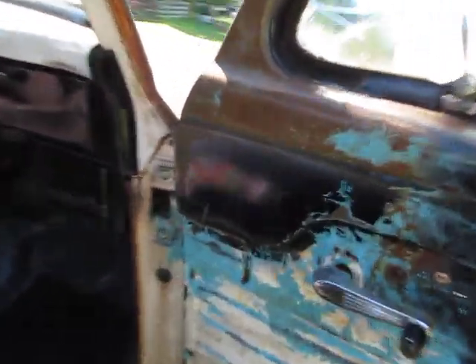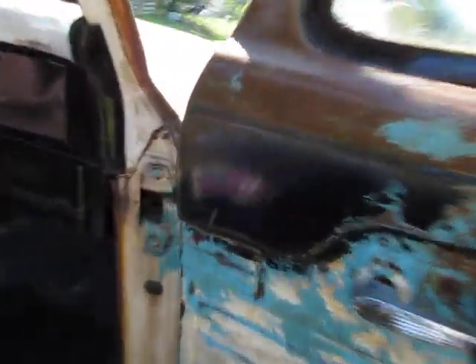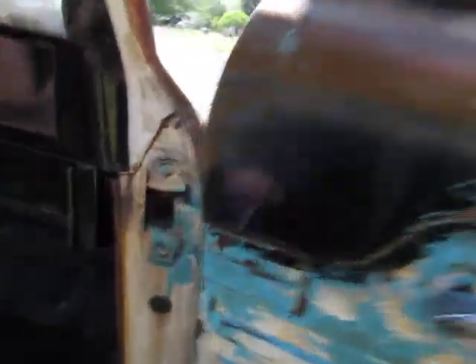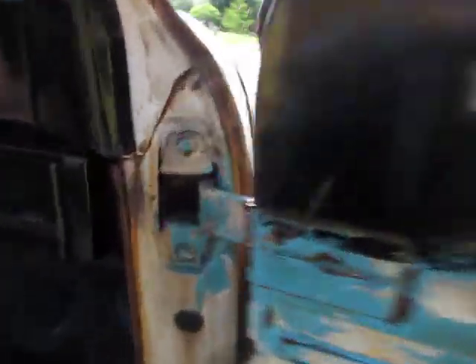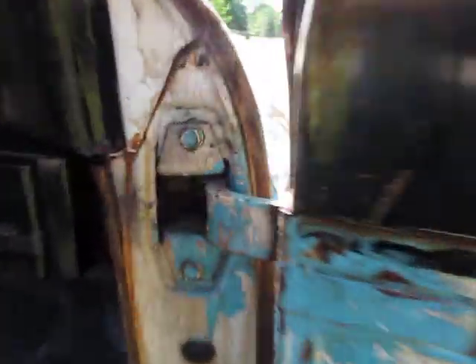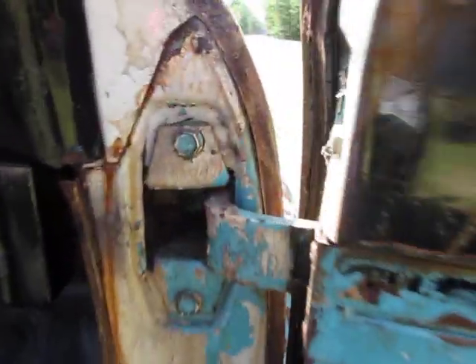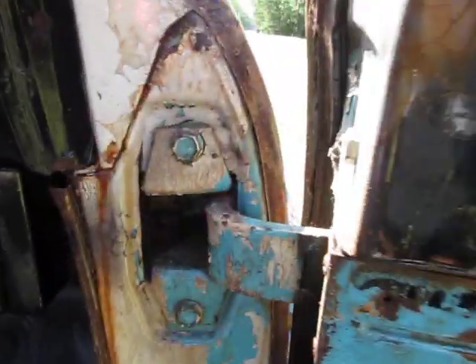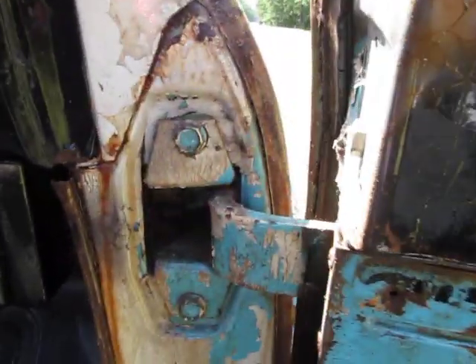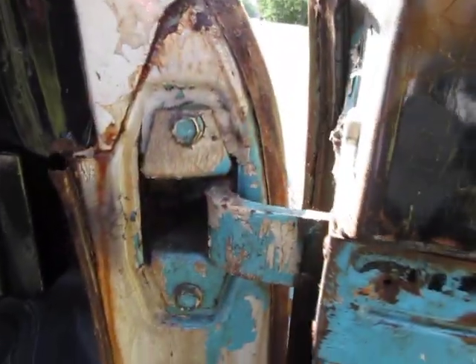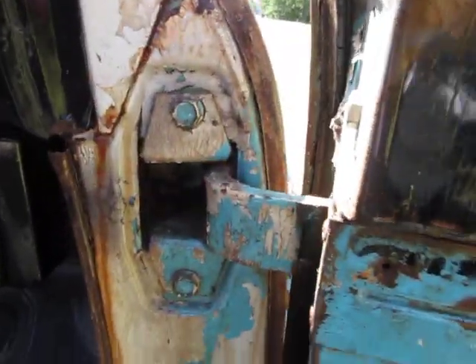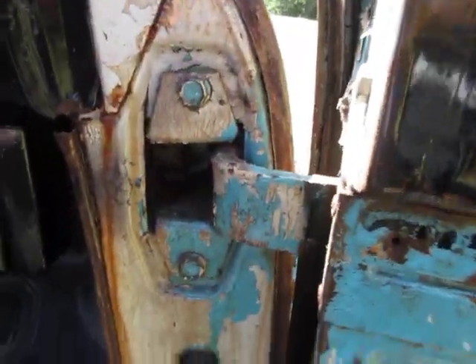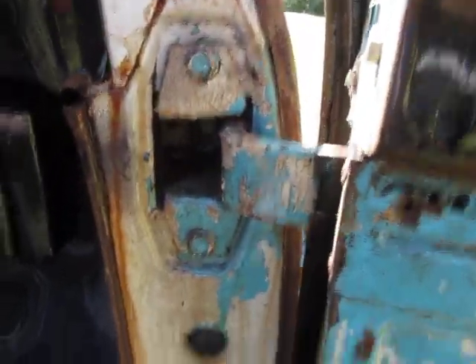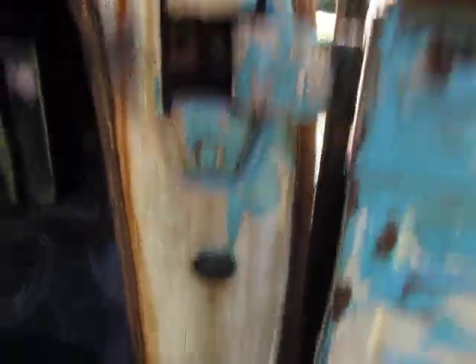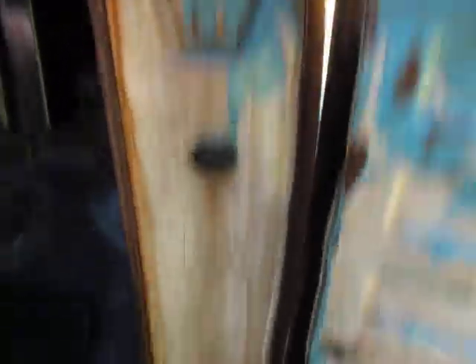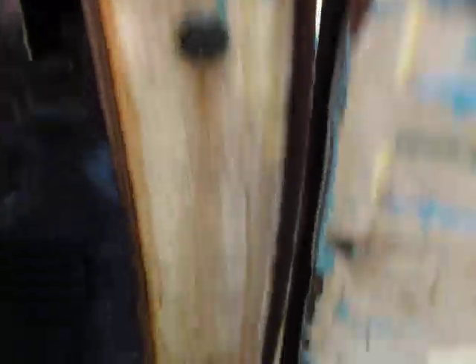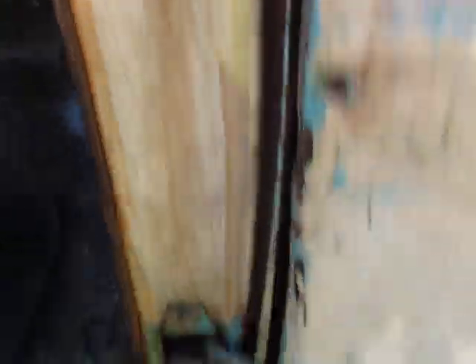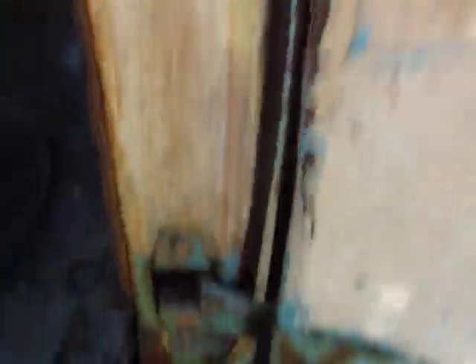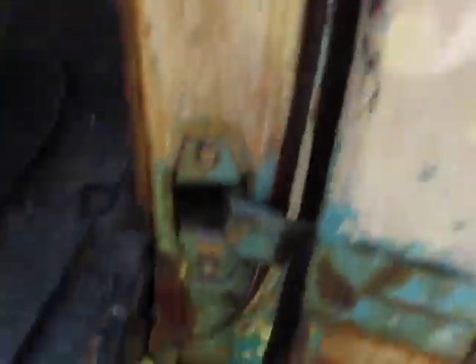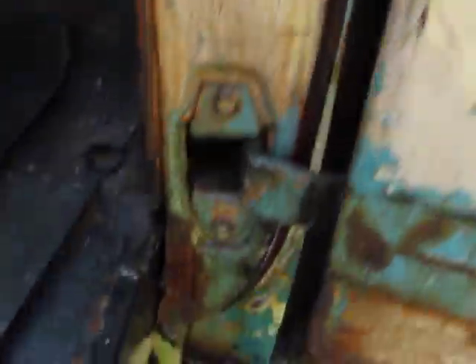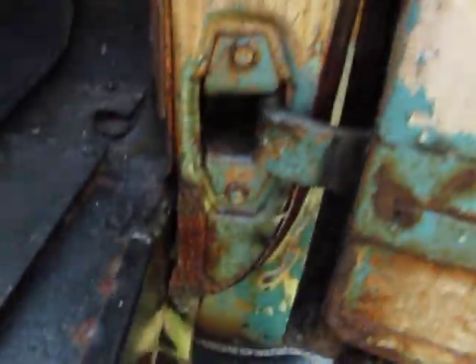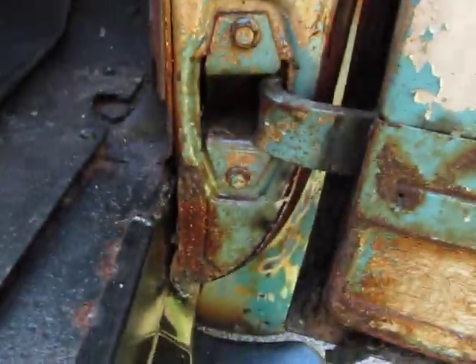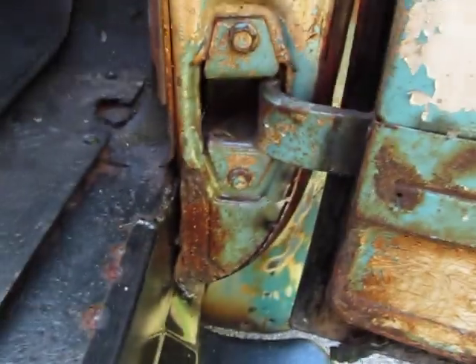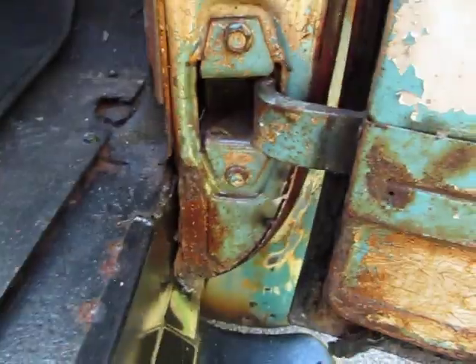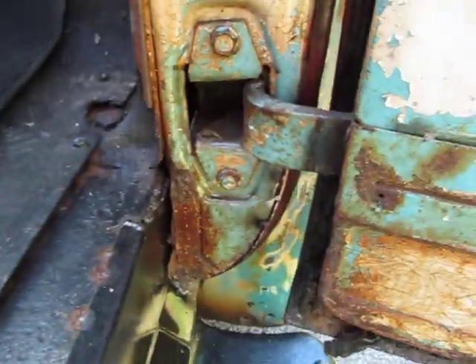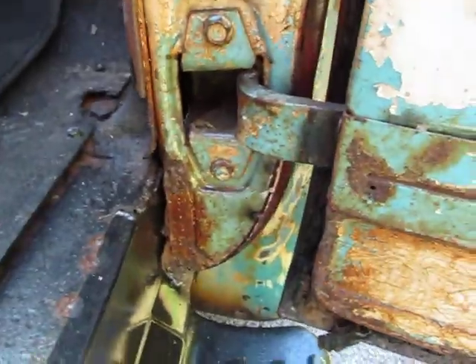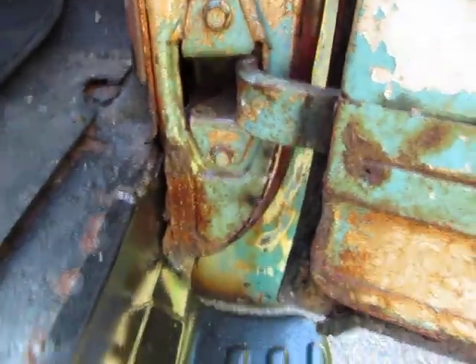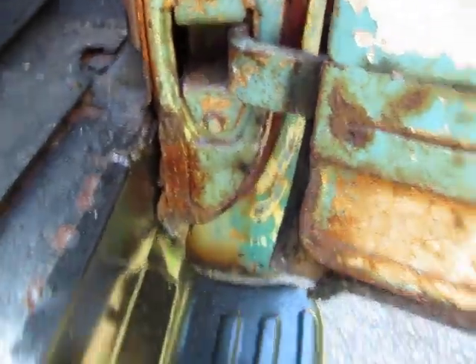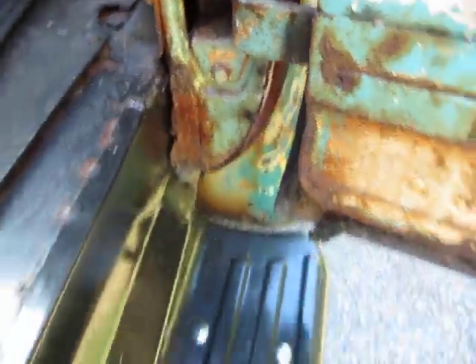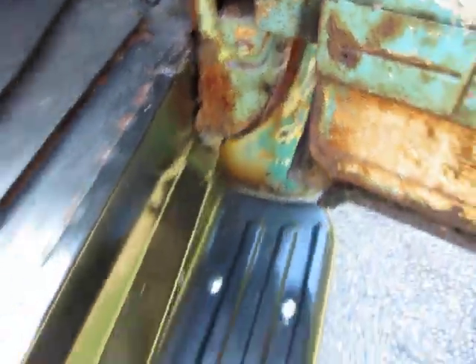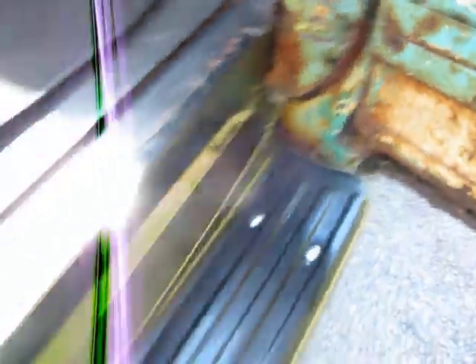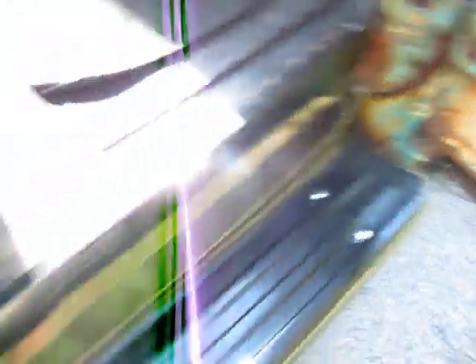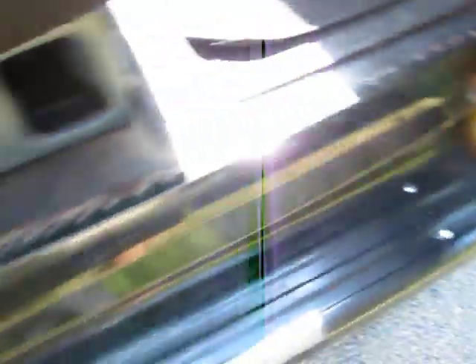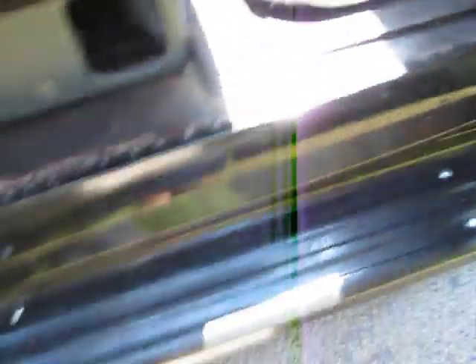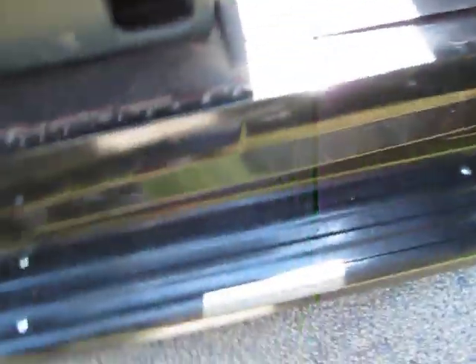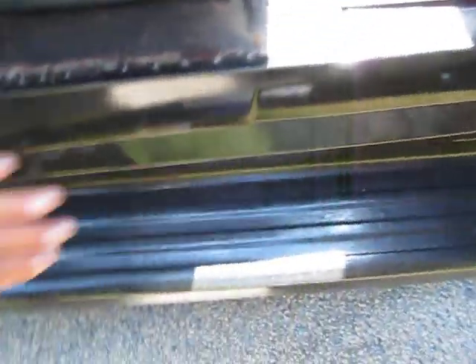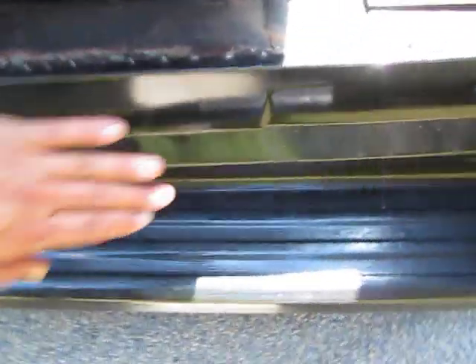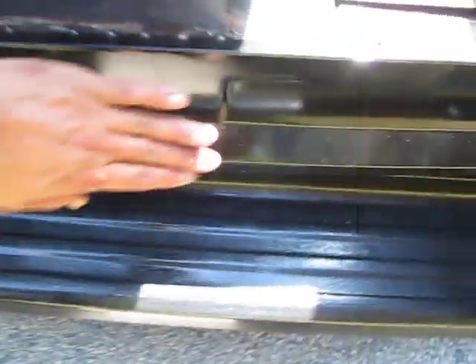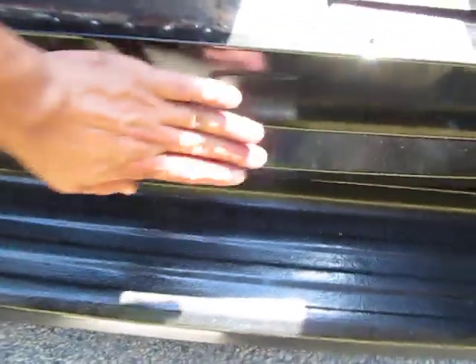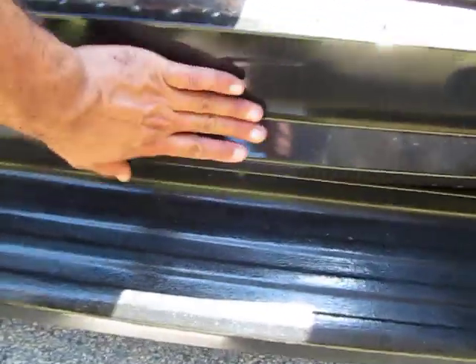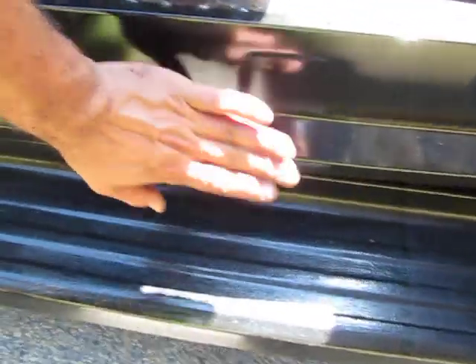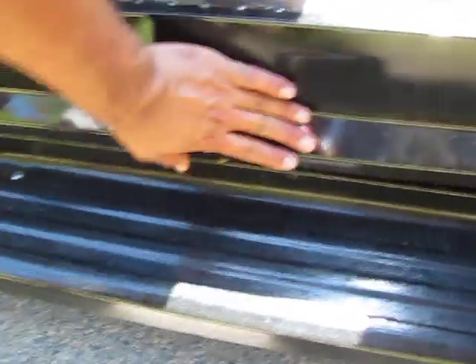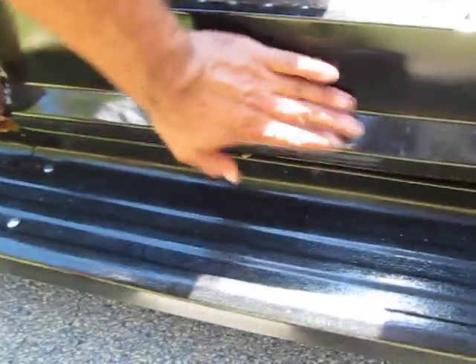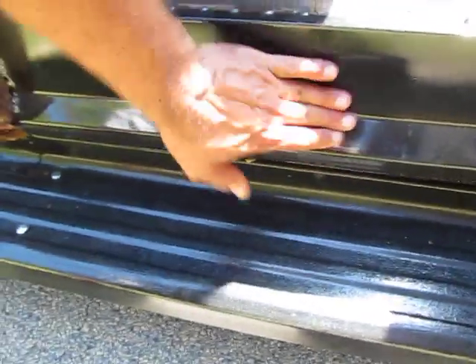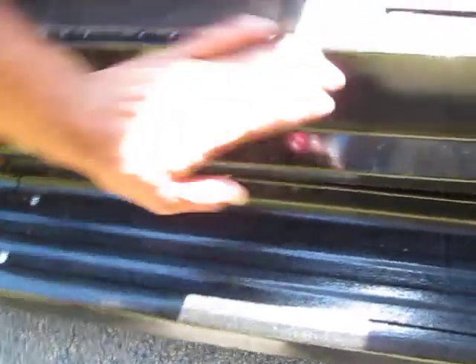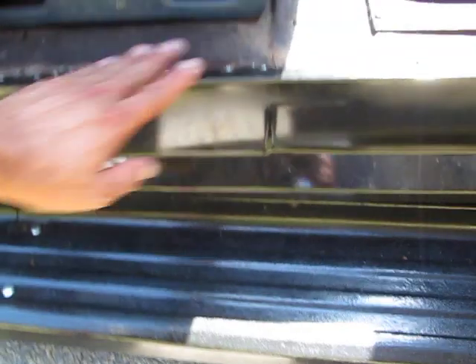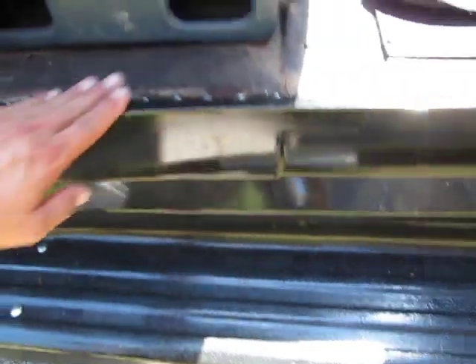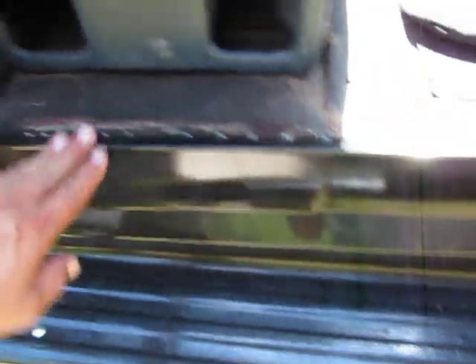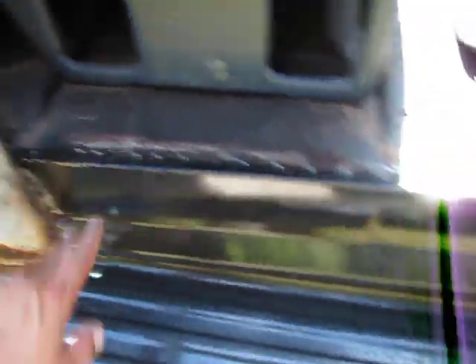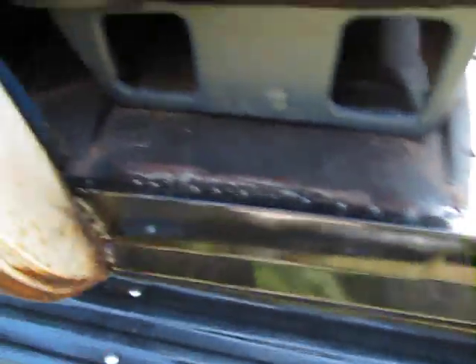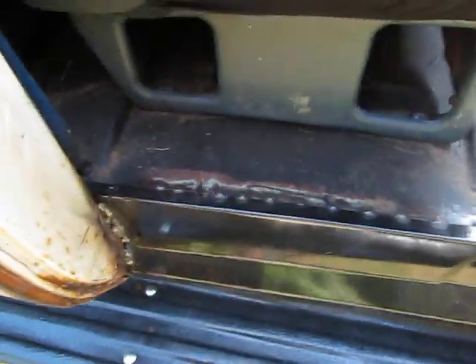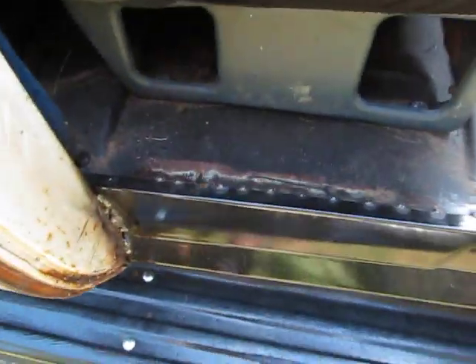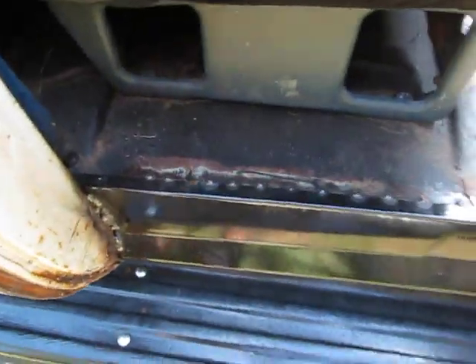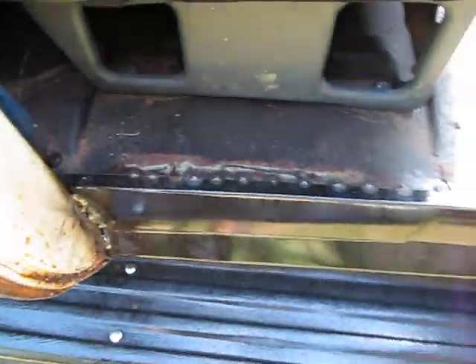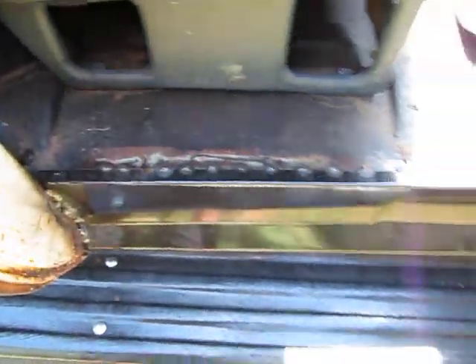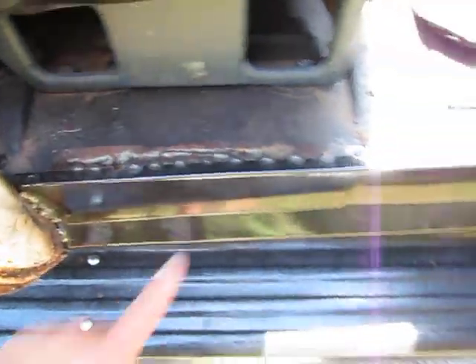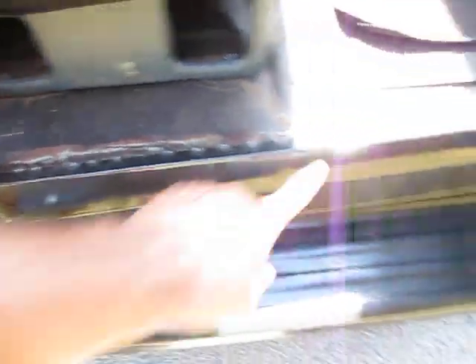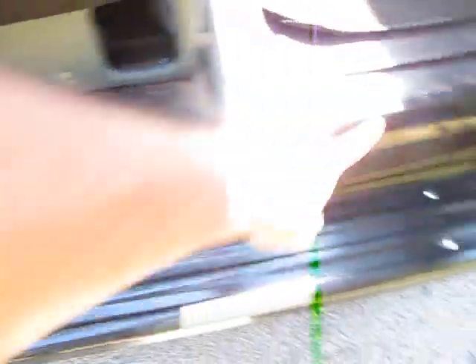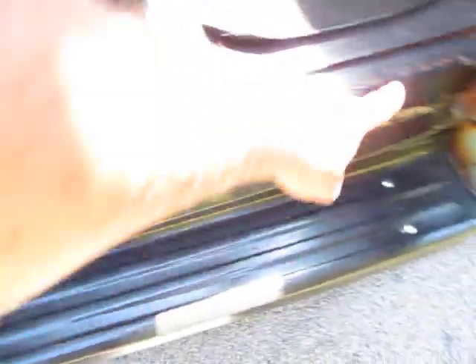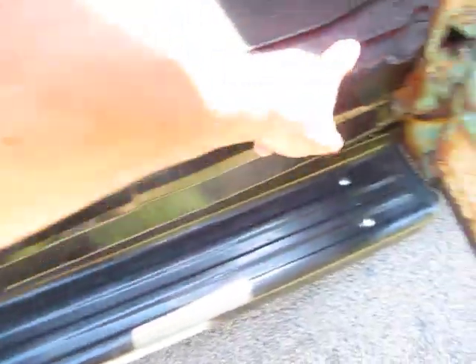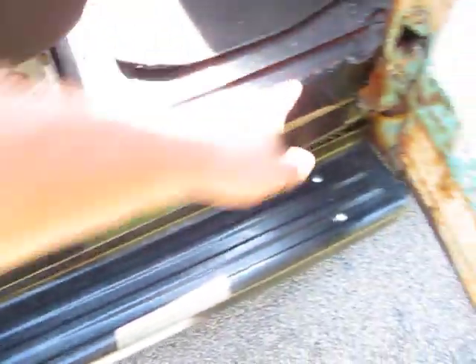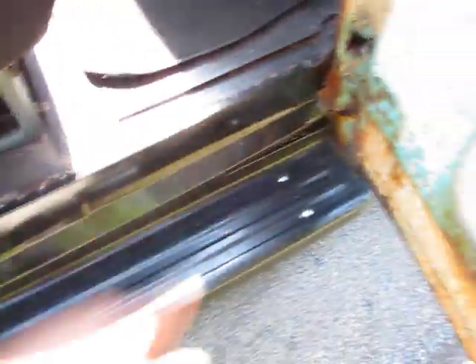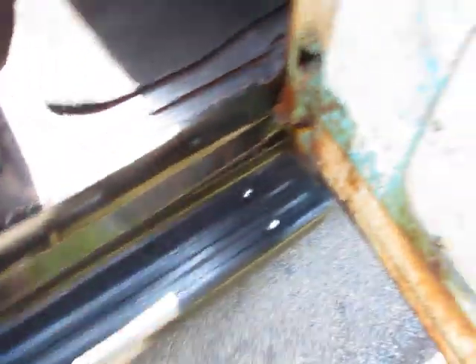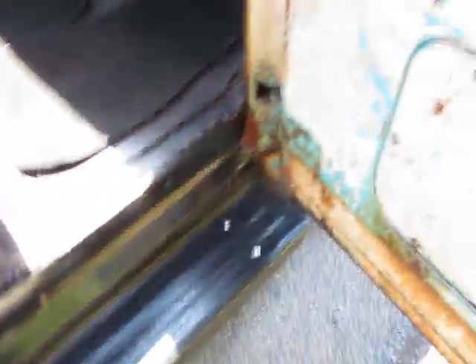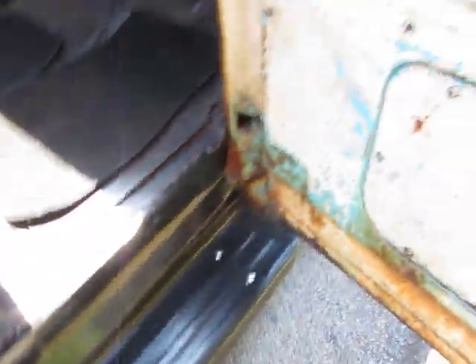Hinge pockets are in pretty good shape. This rocker had been rusted out — this is a little replacement piece that was put on.